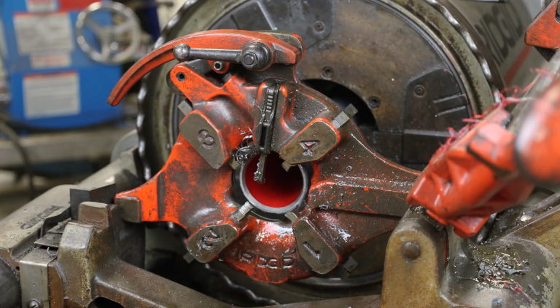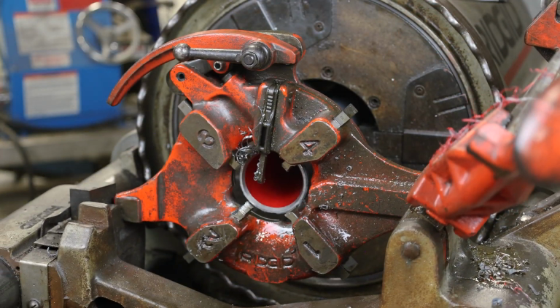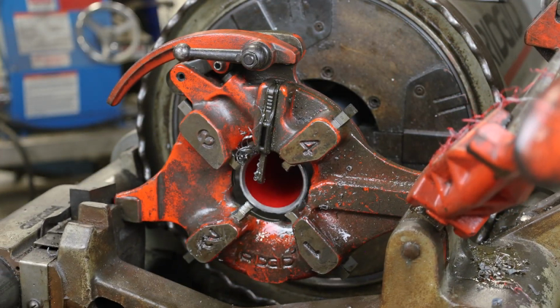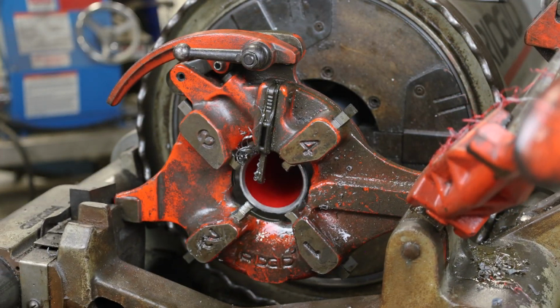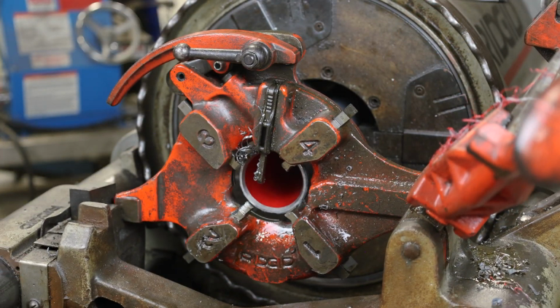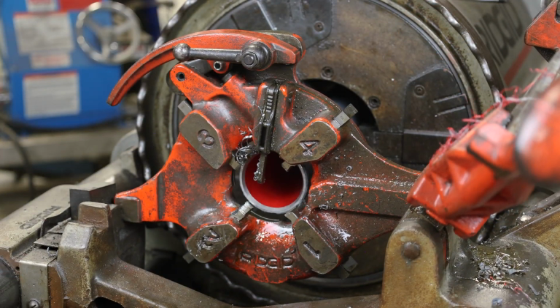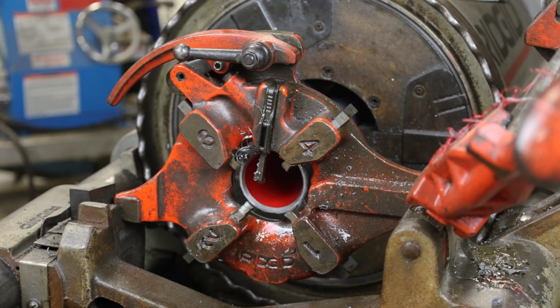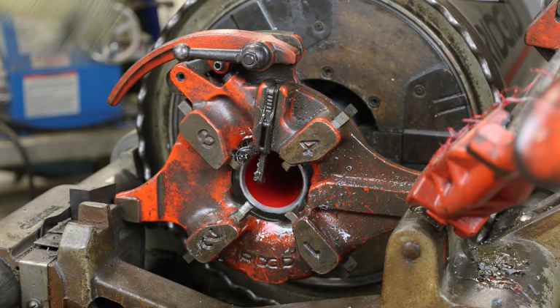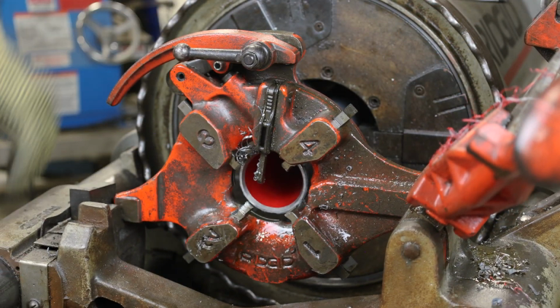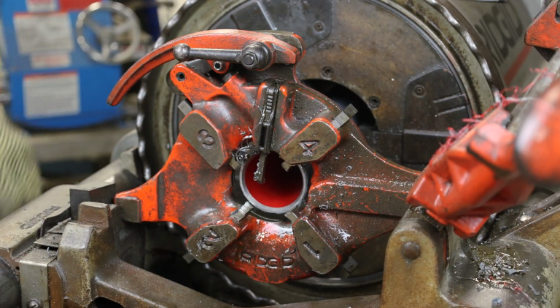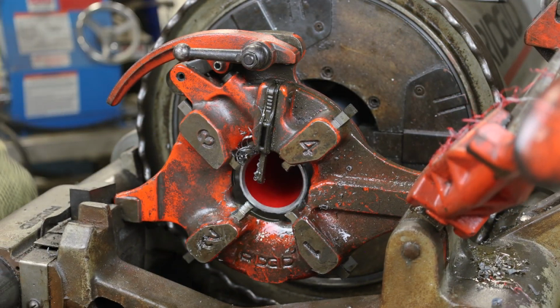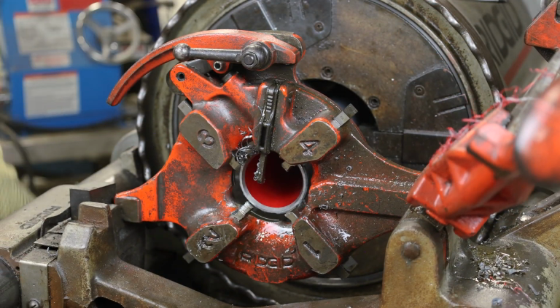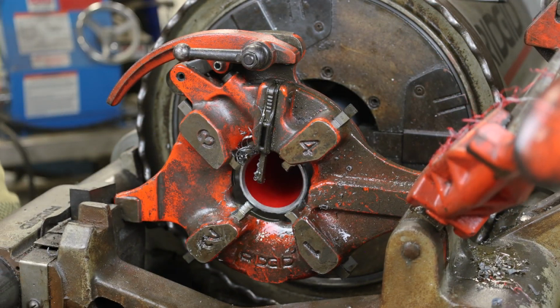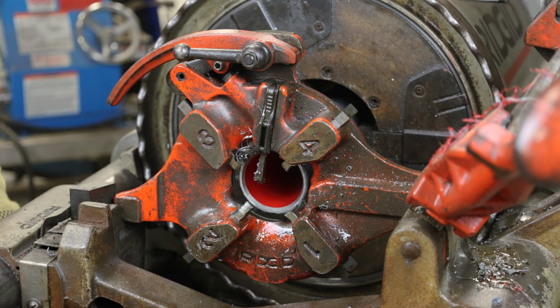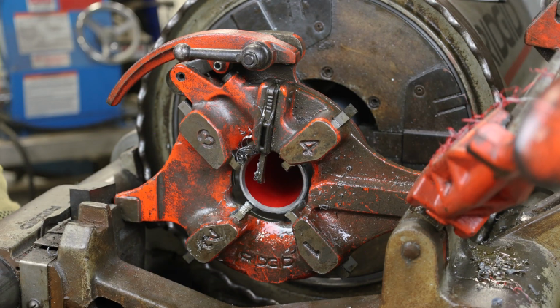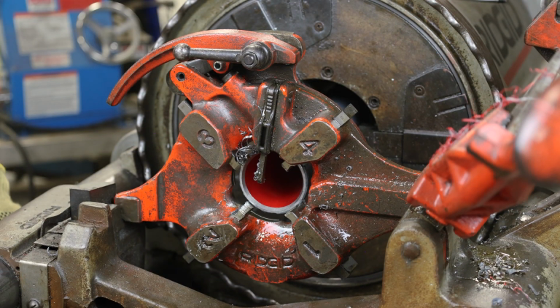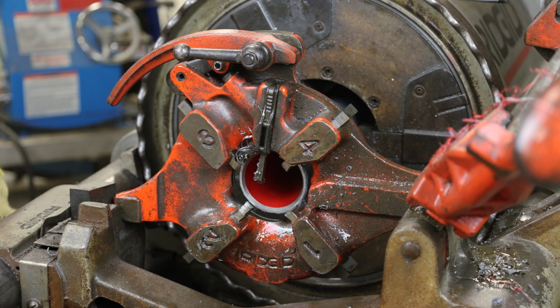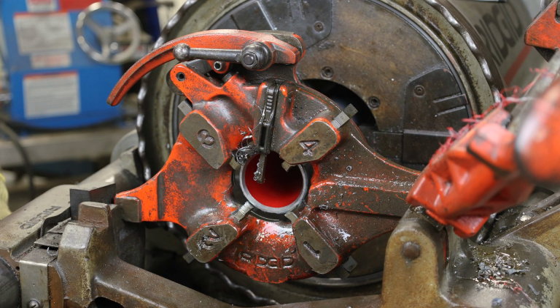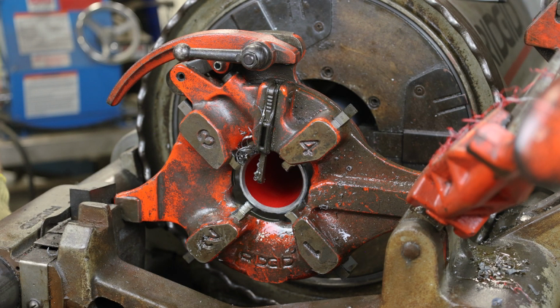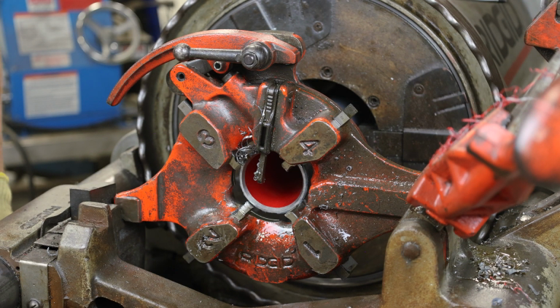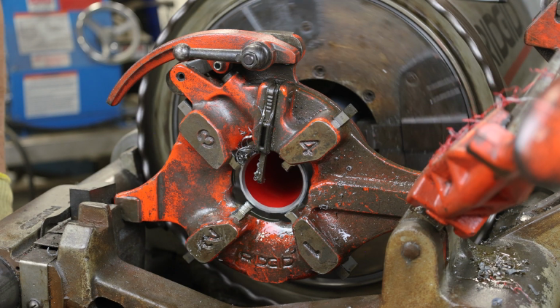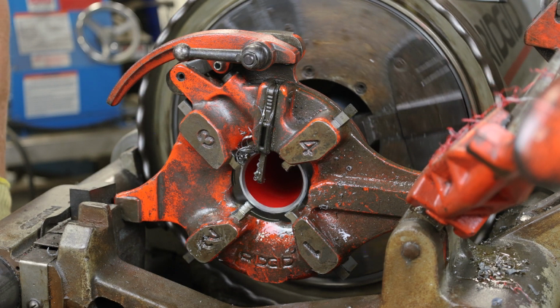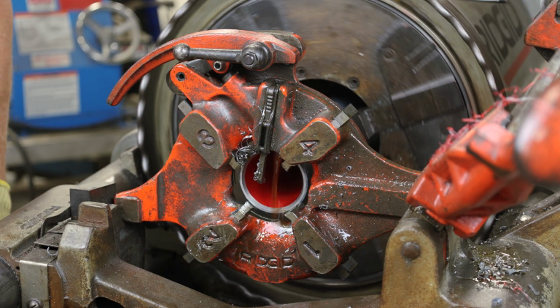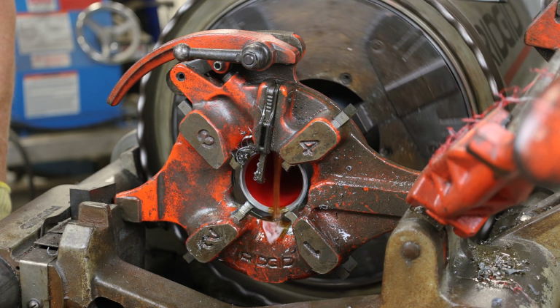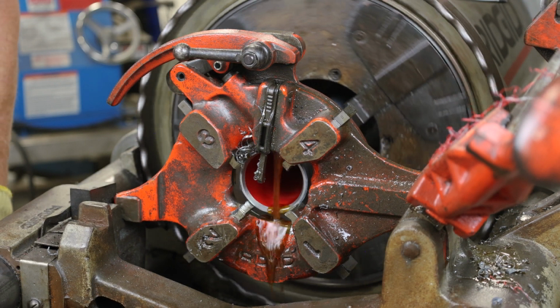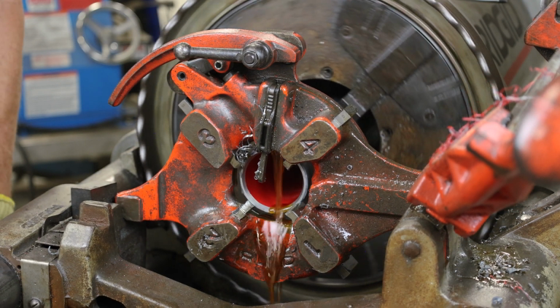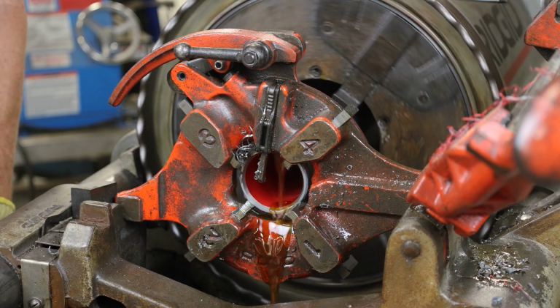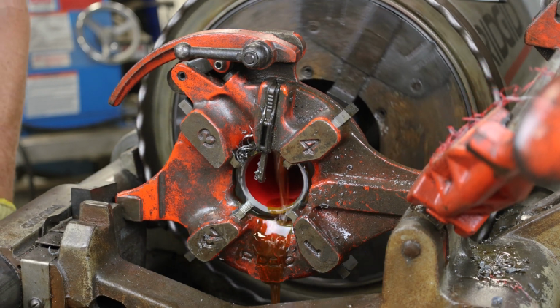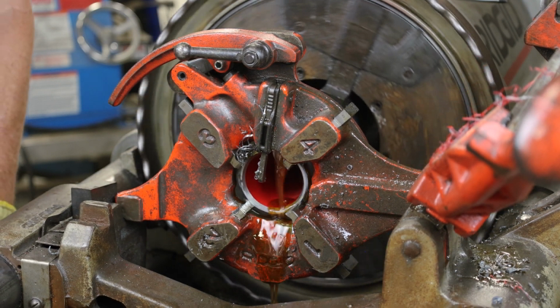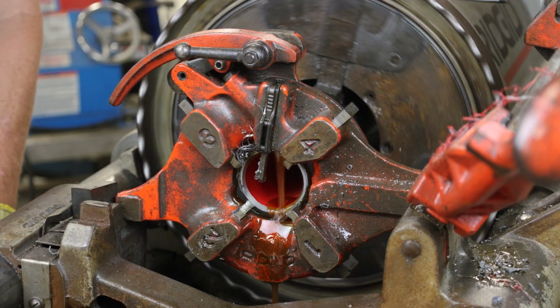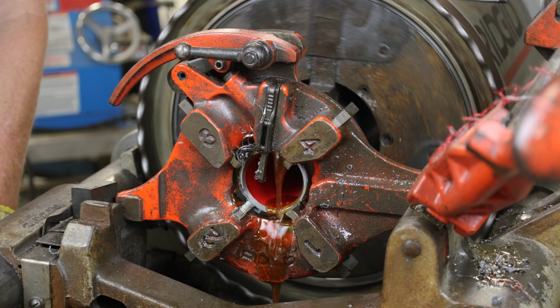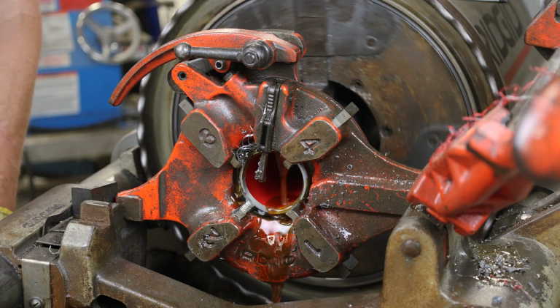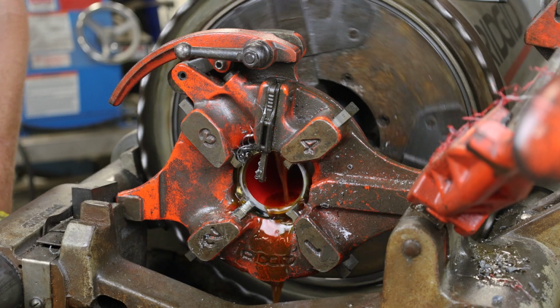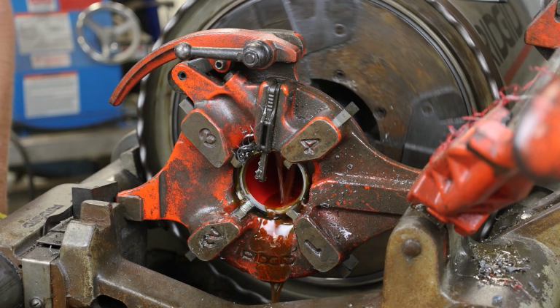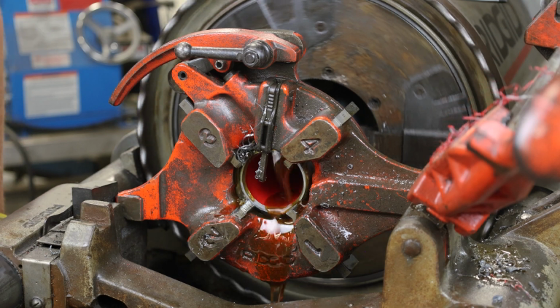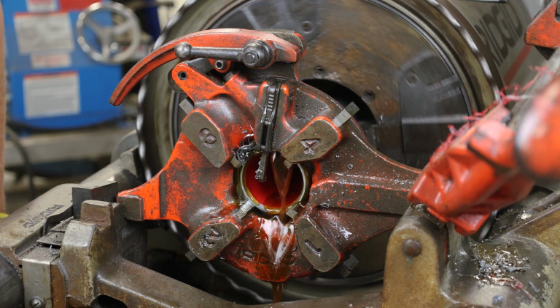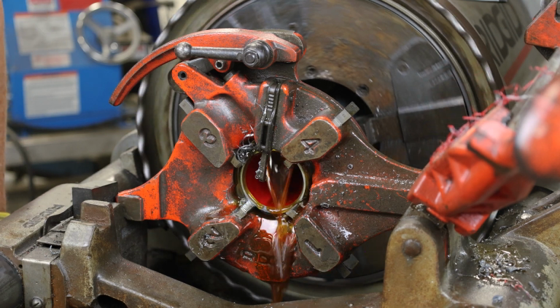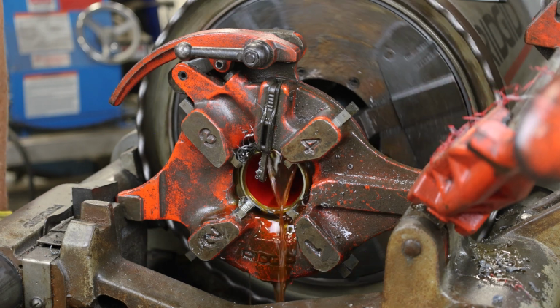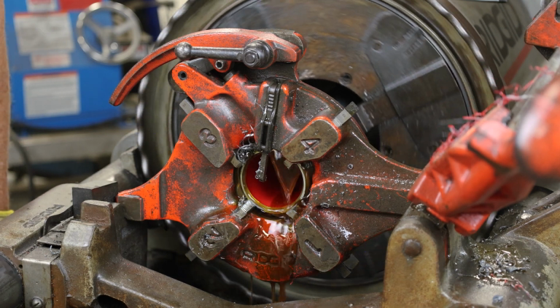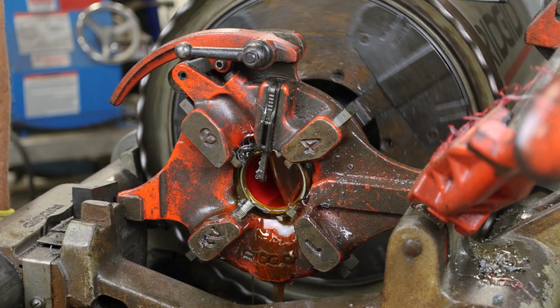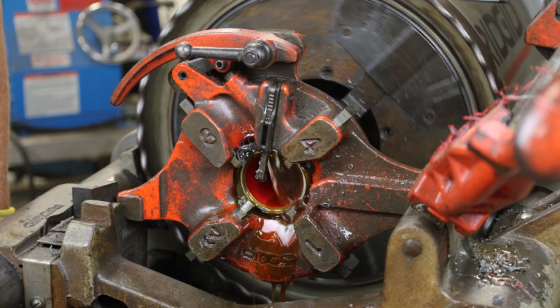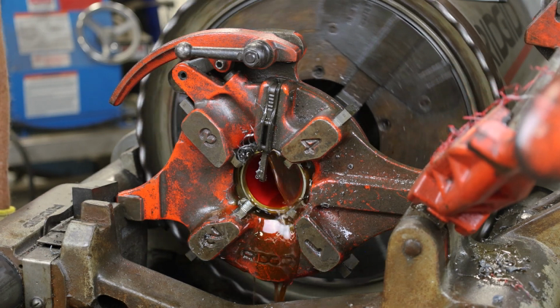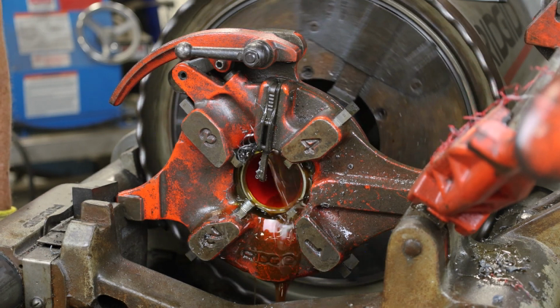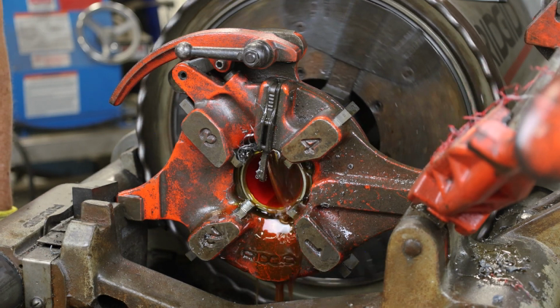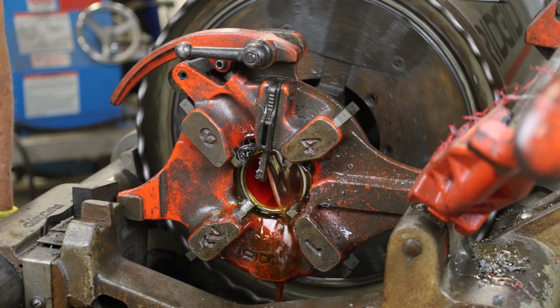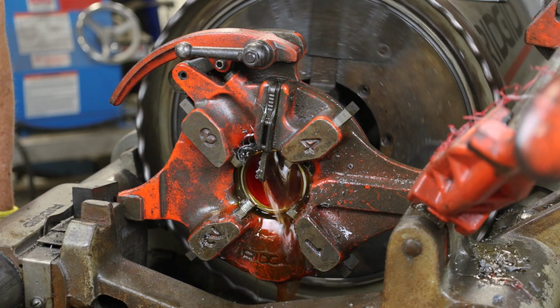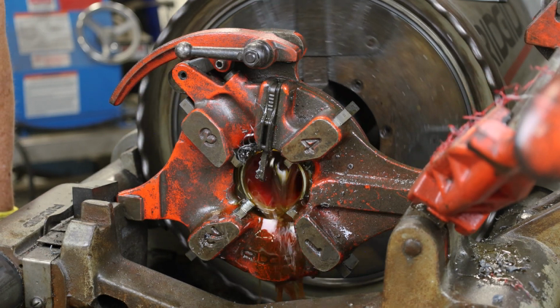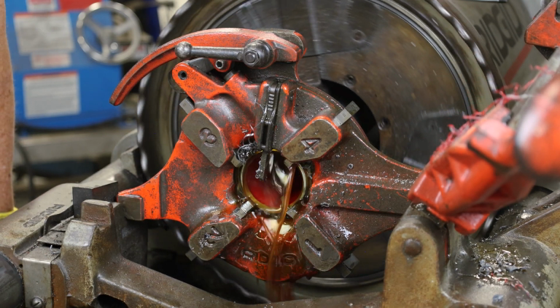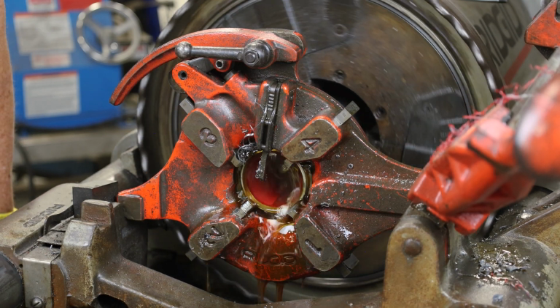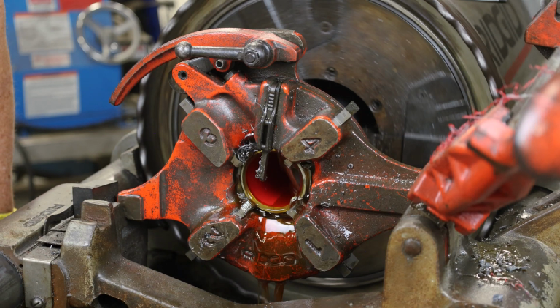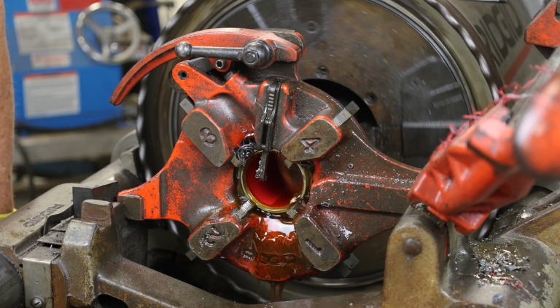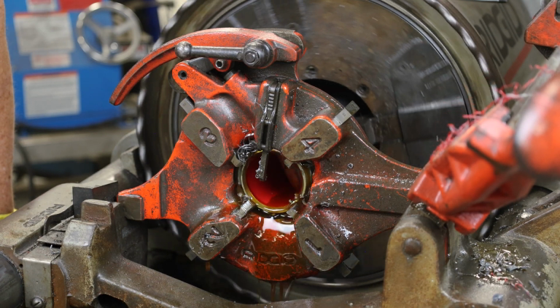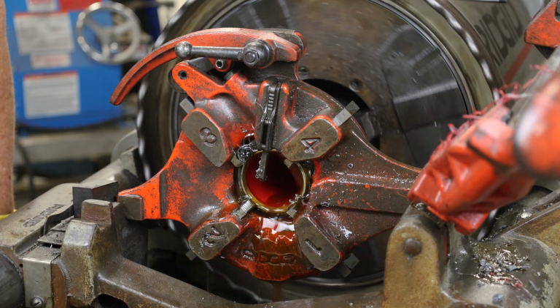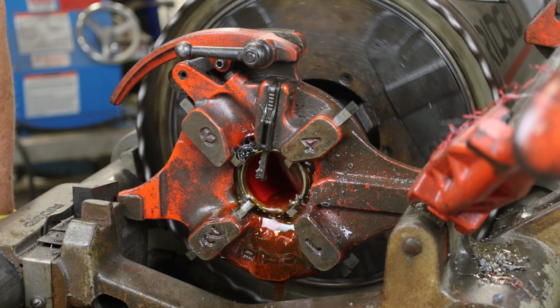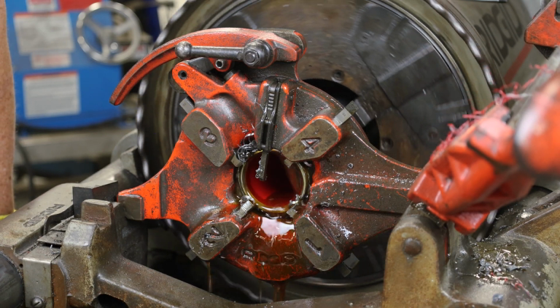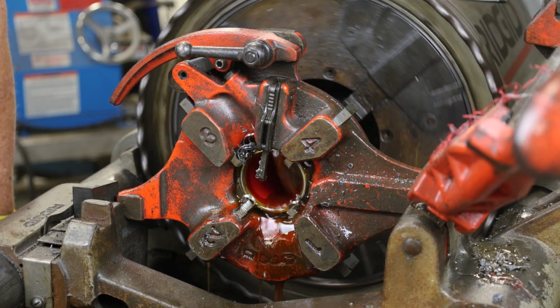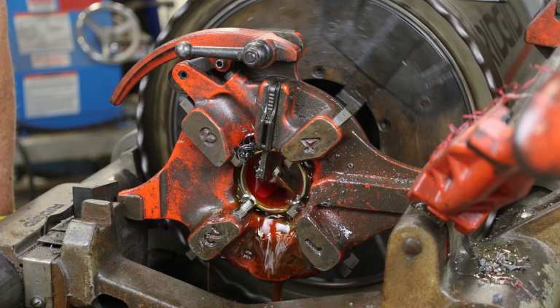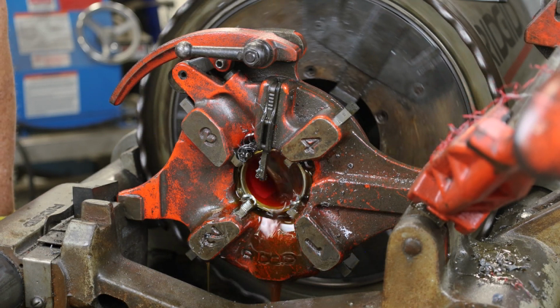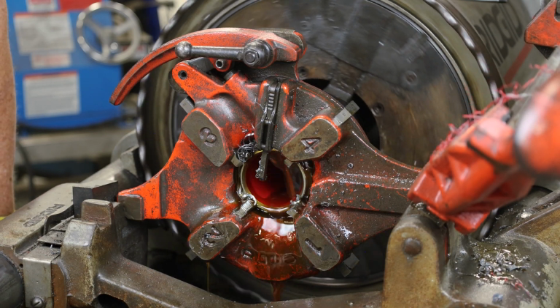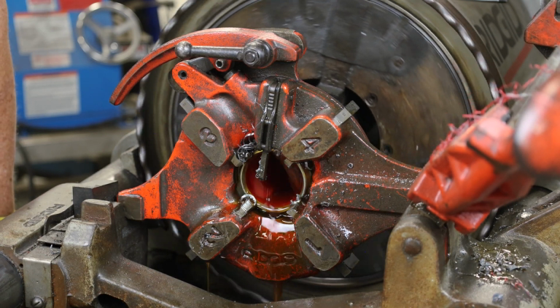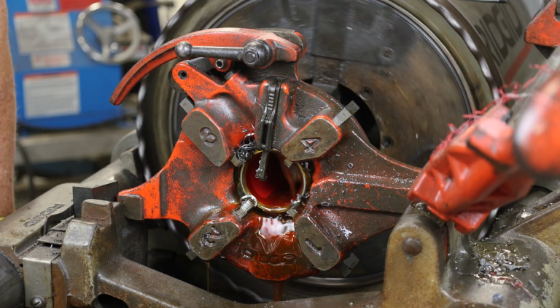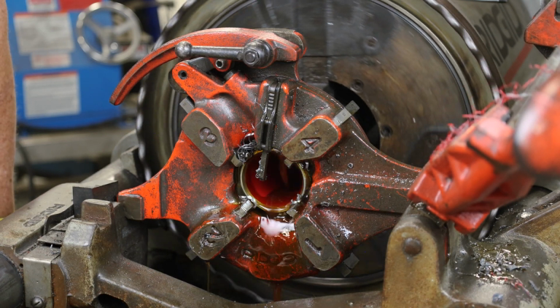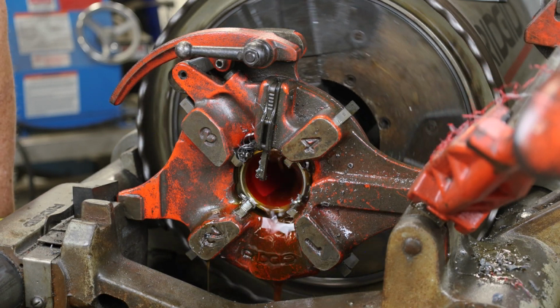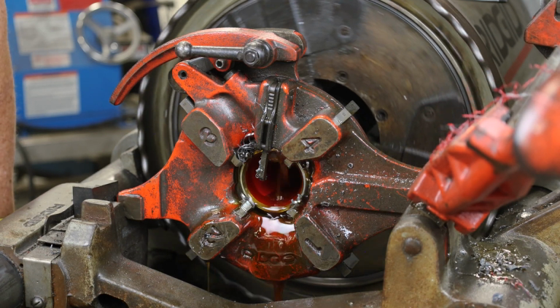Thread the conduit to the mark previously made. During threading, lubricant will dispense from the threader, flushing away metal and PVC chips.